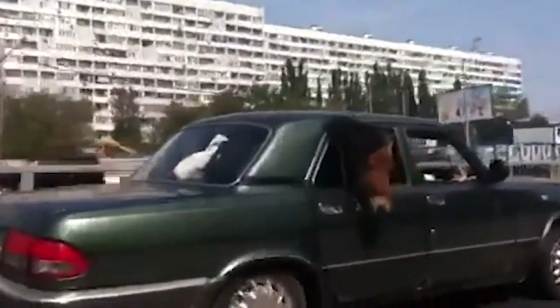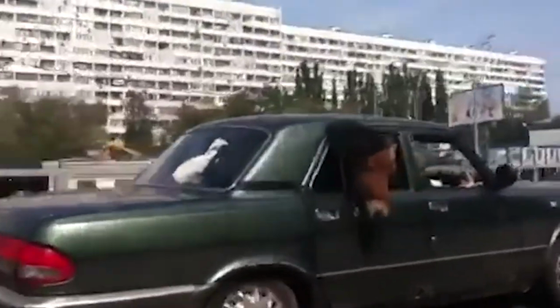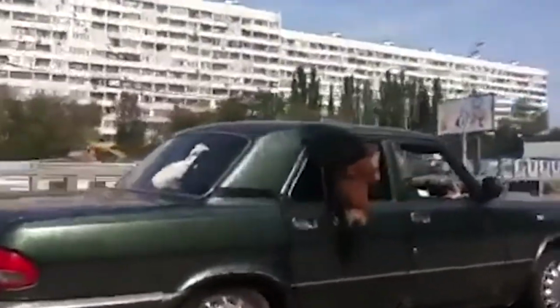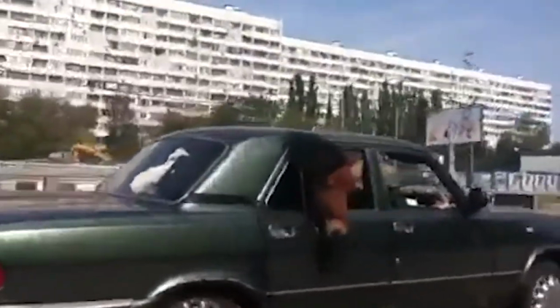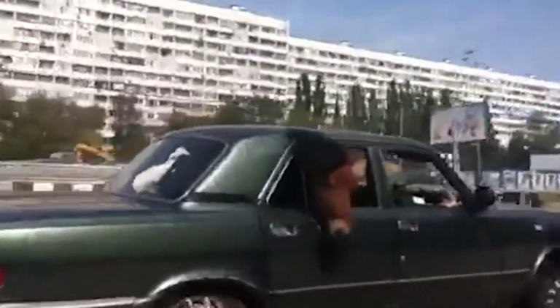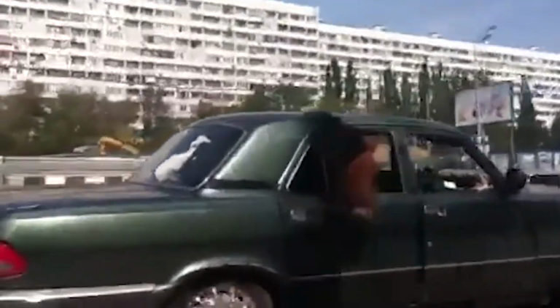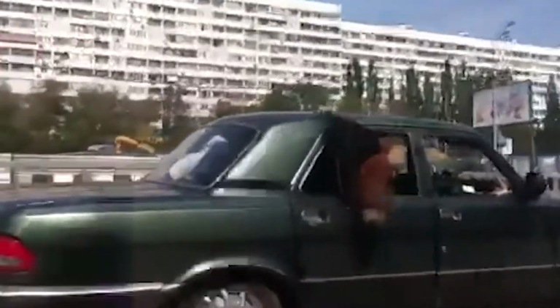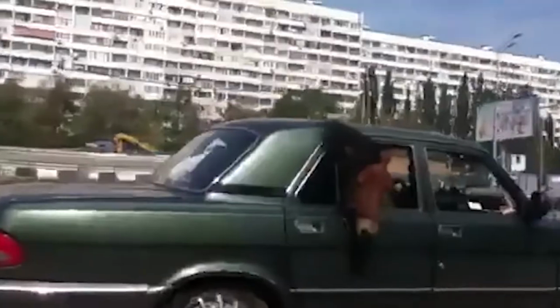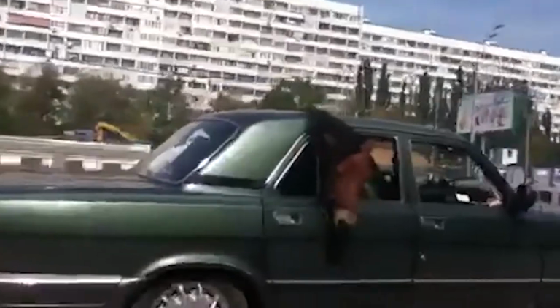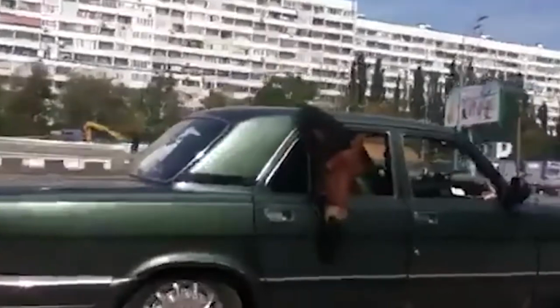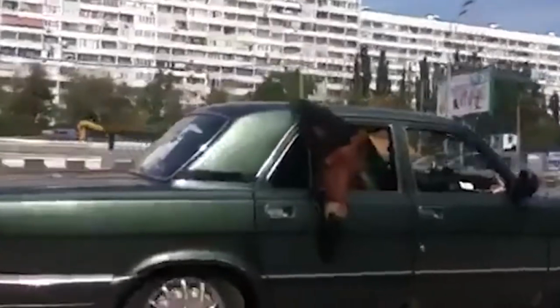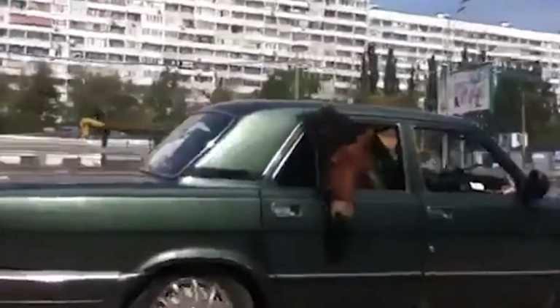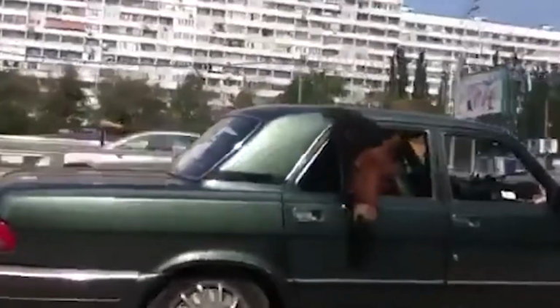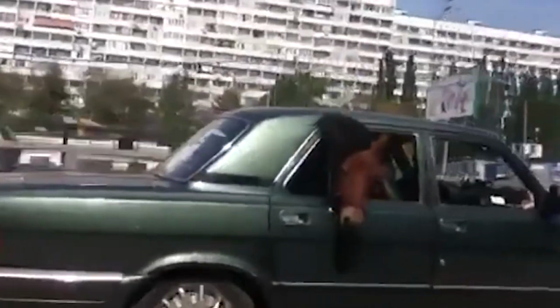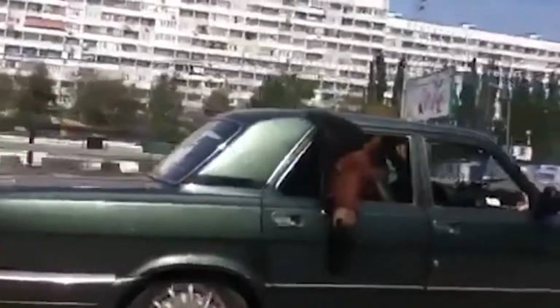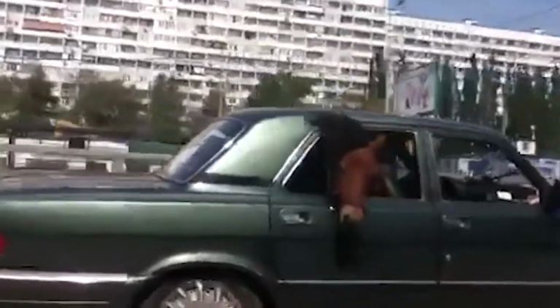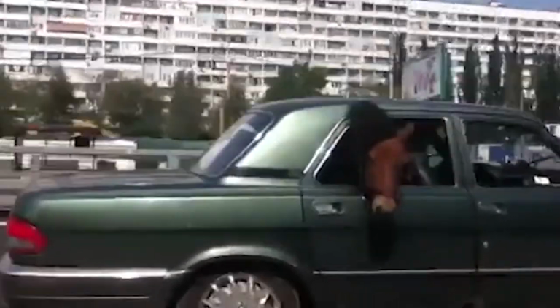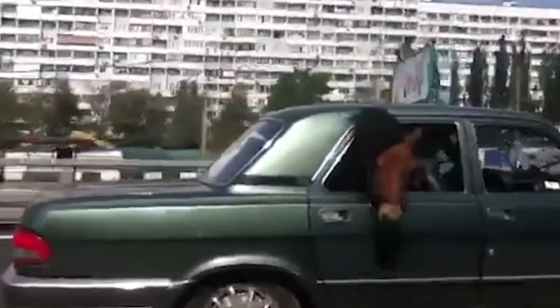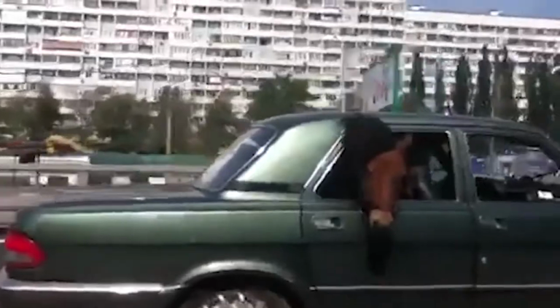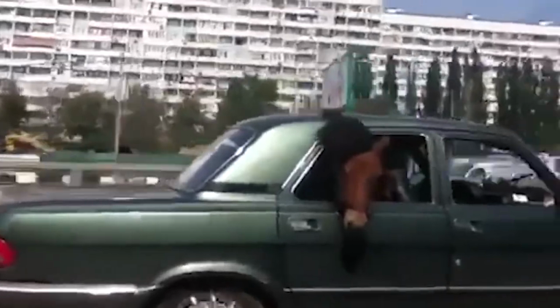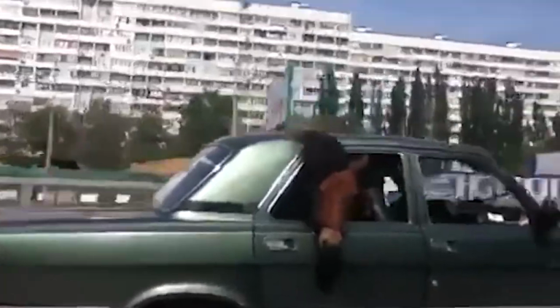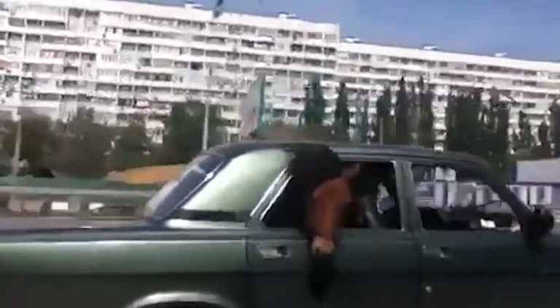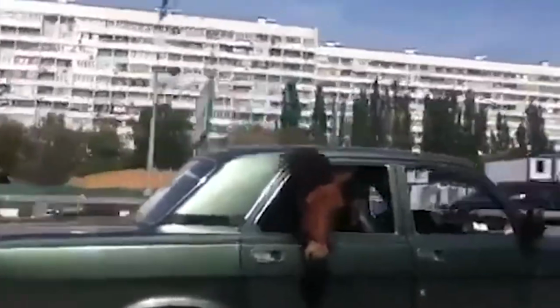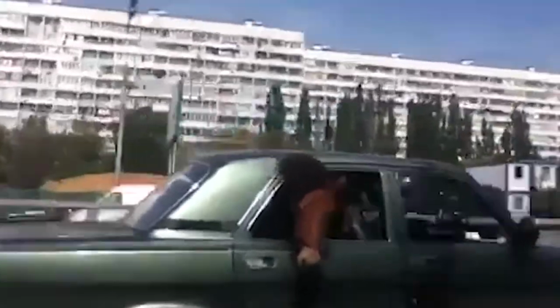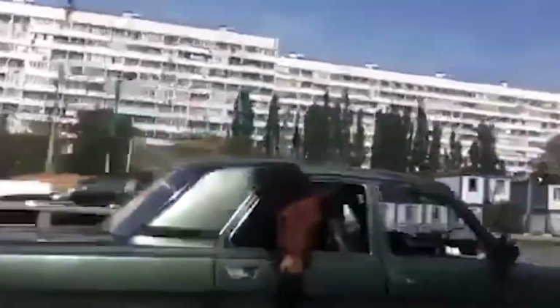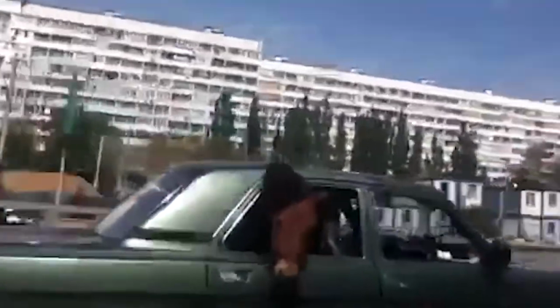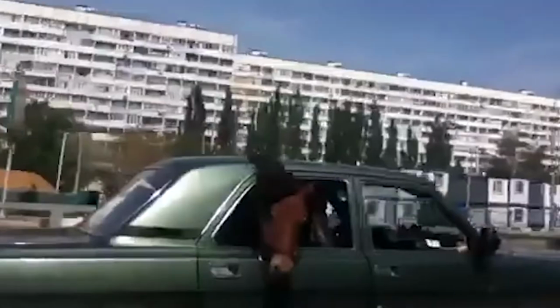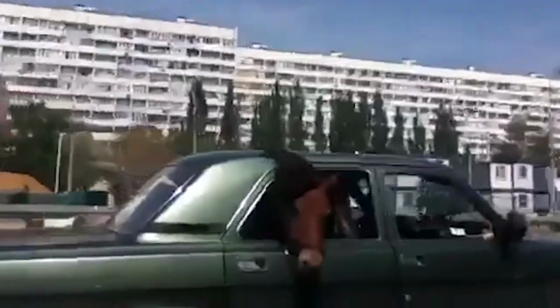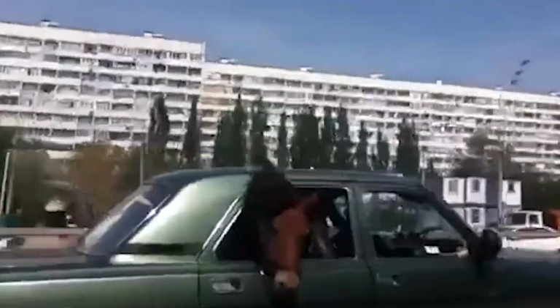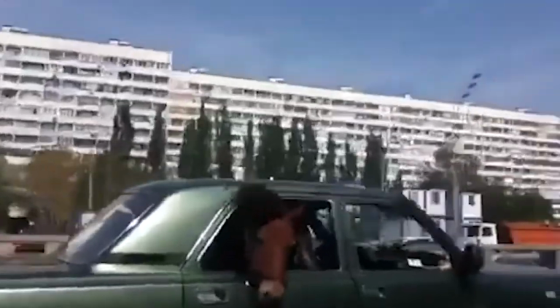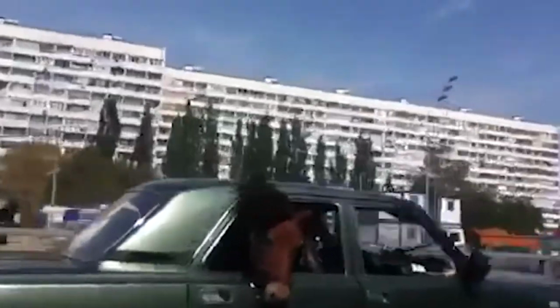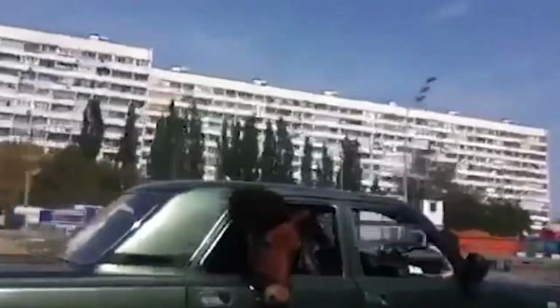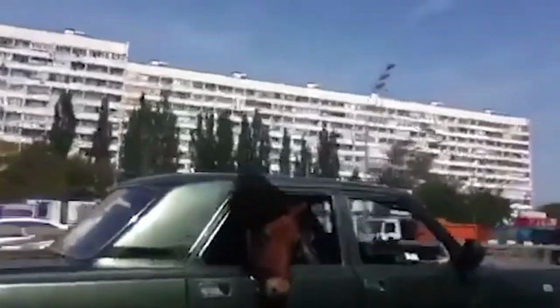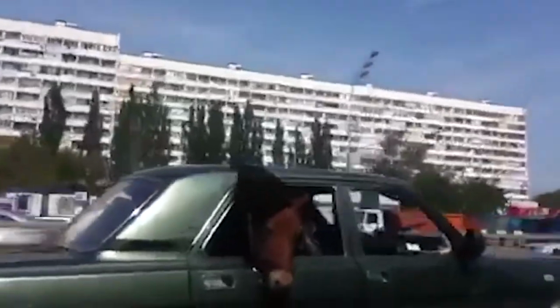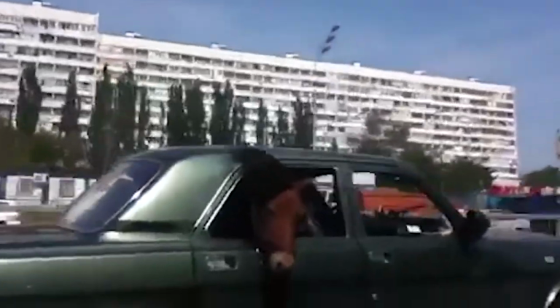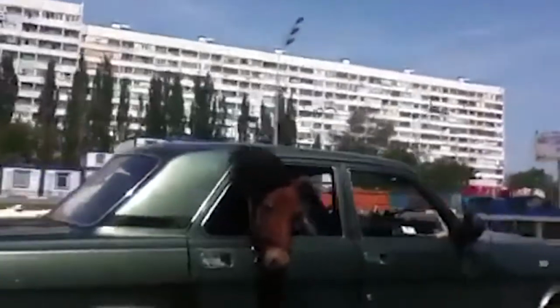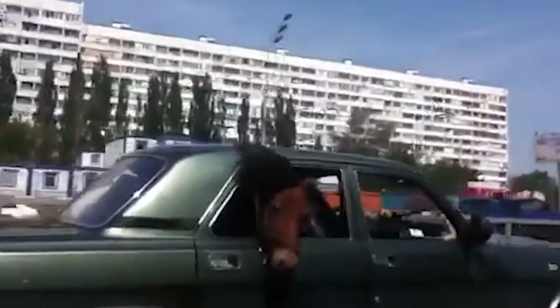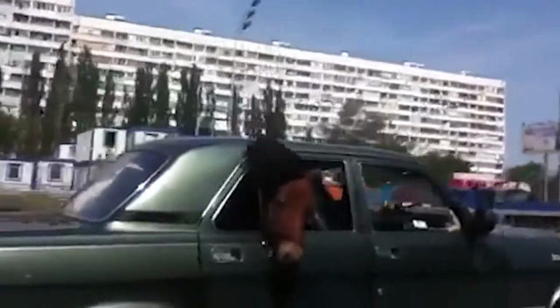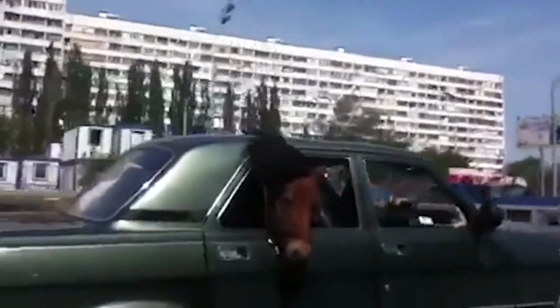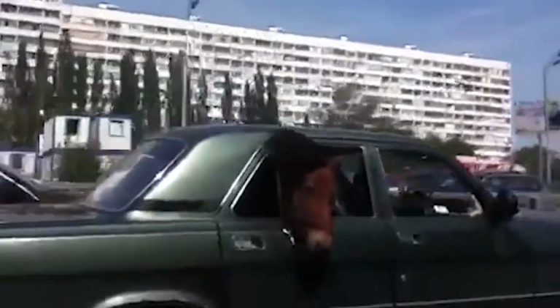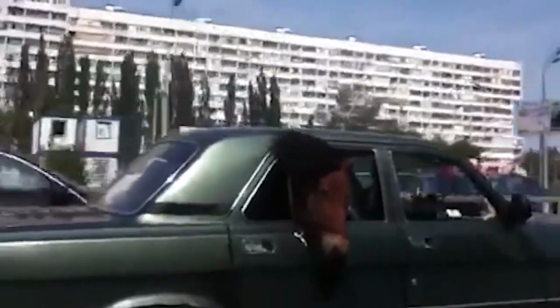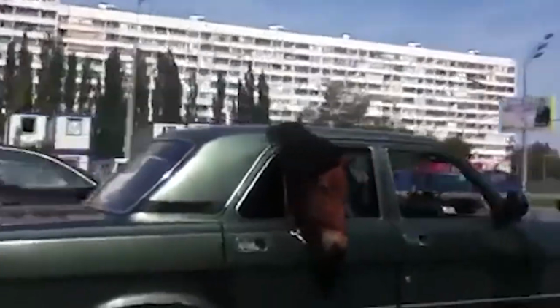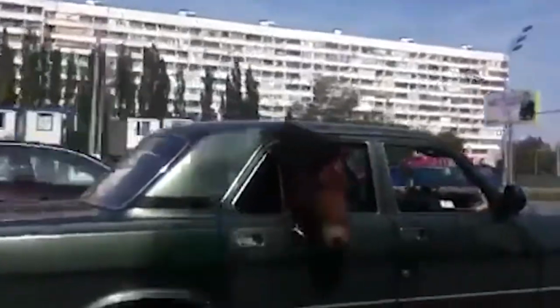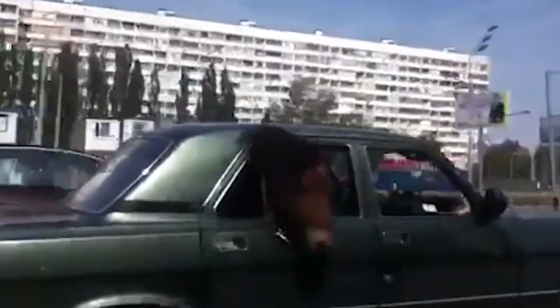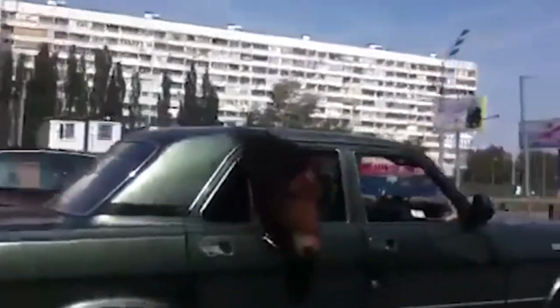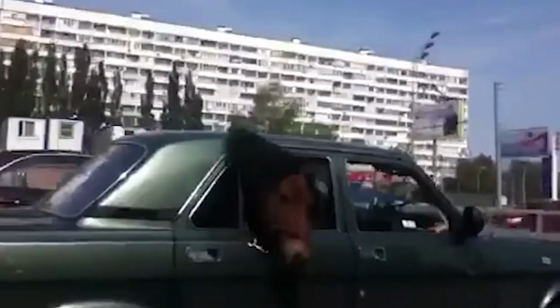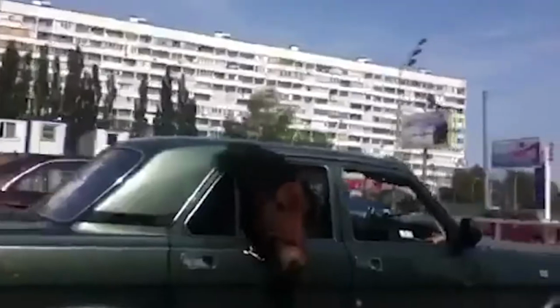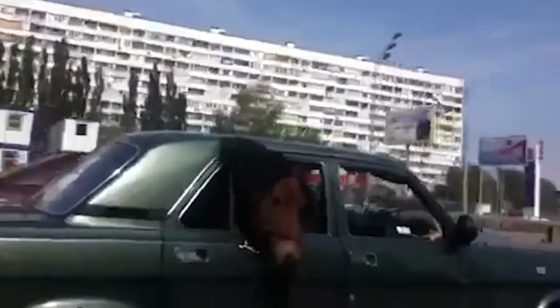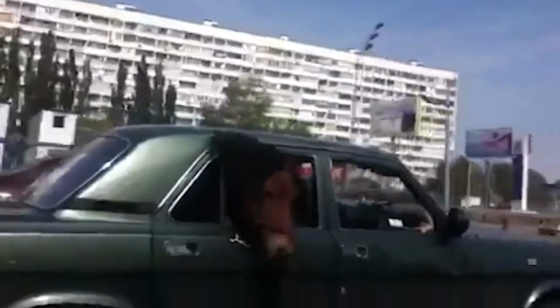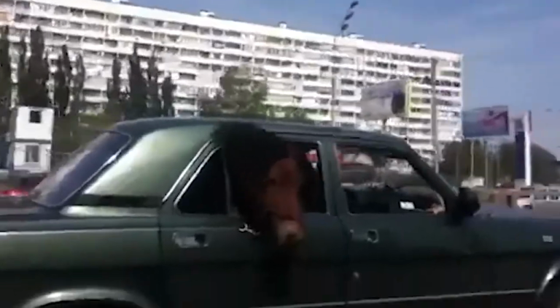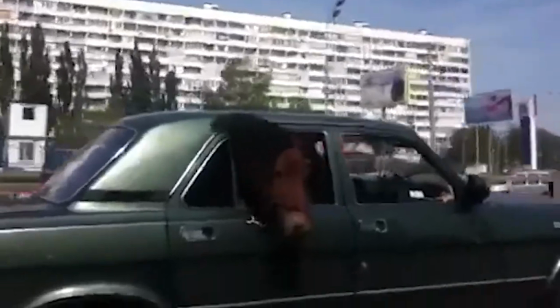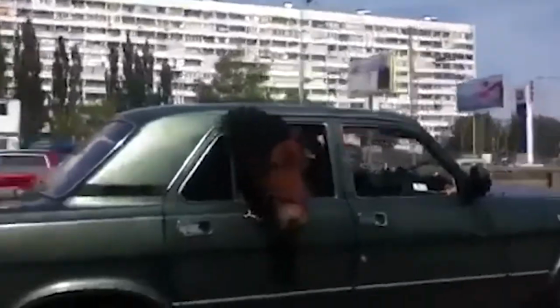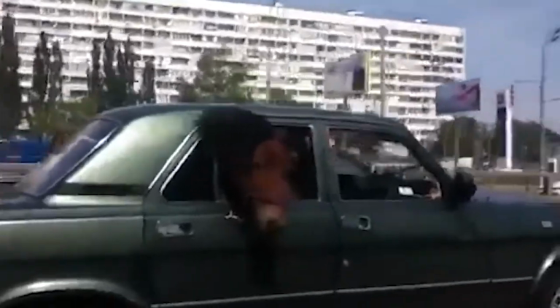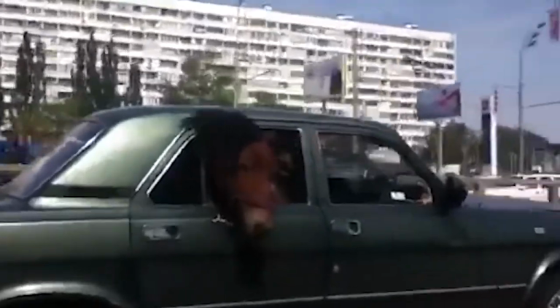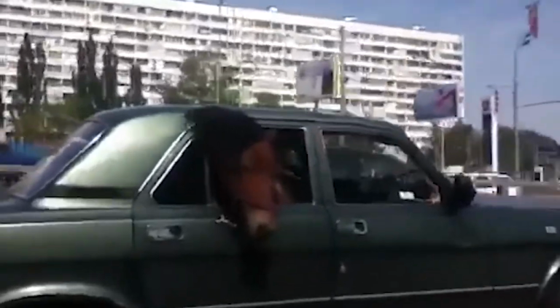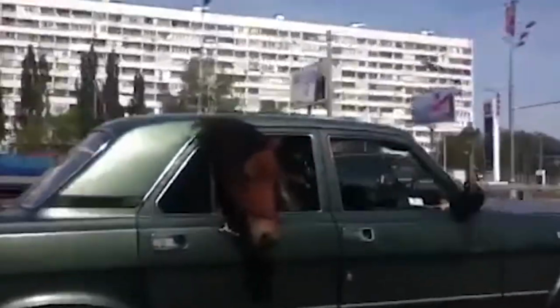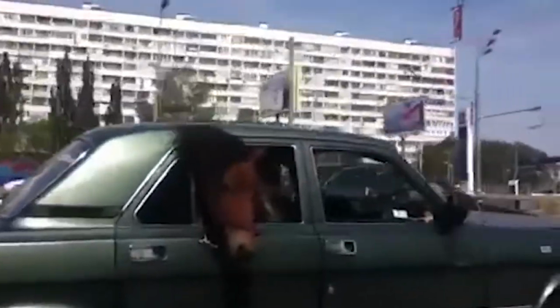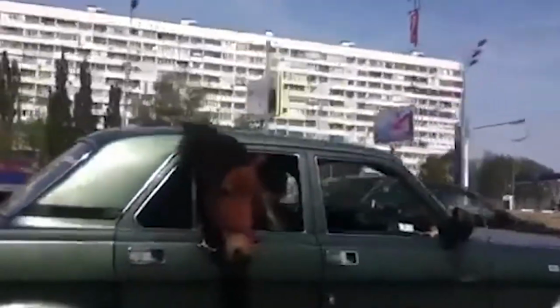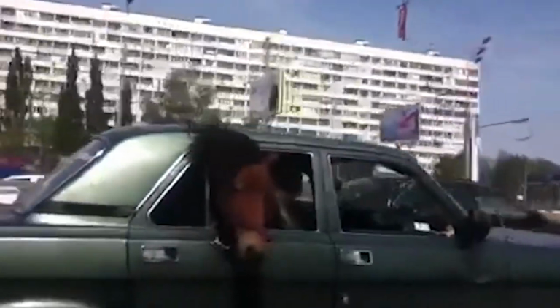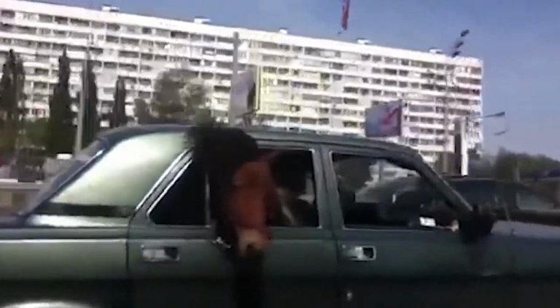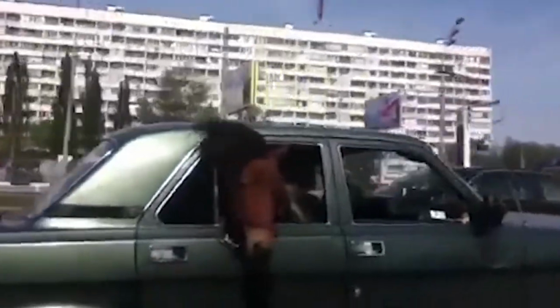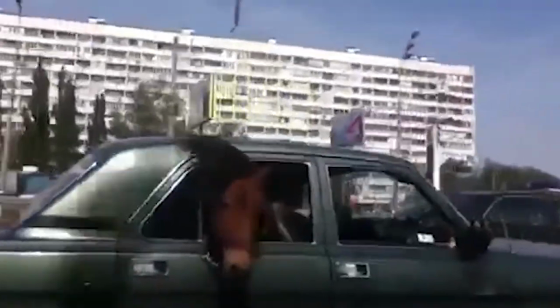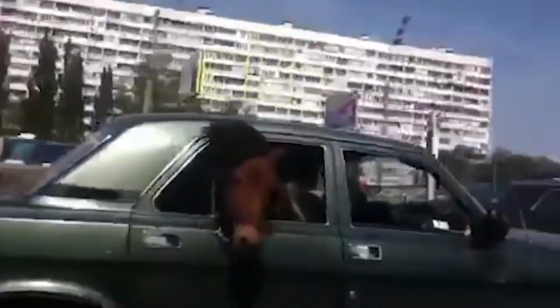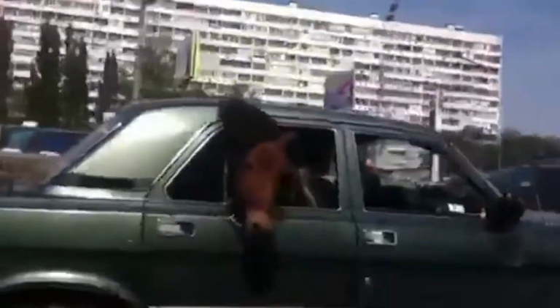We might be surprised by this video, but you can actually see passengers like that quite often.